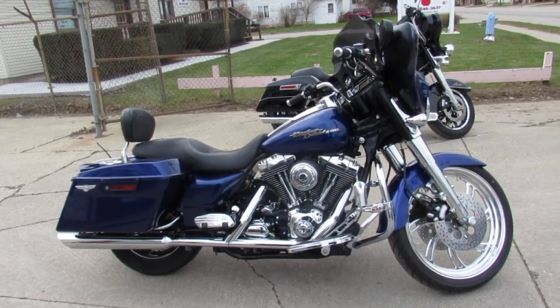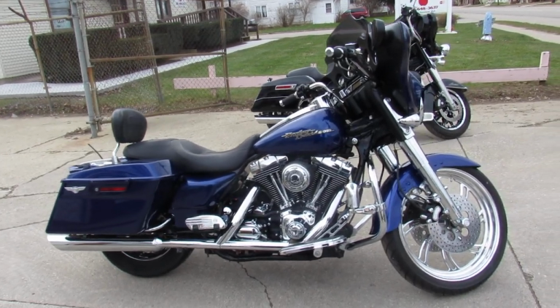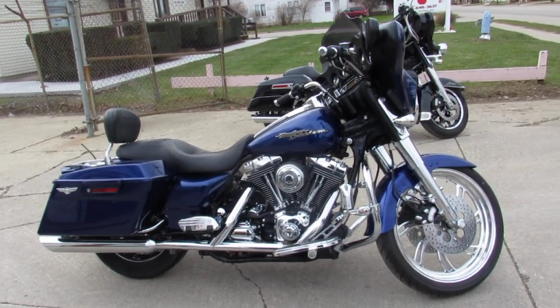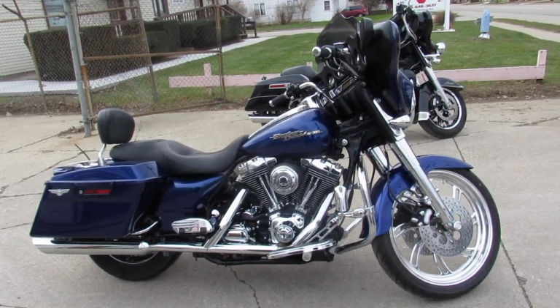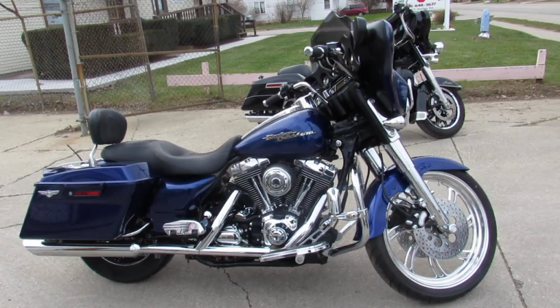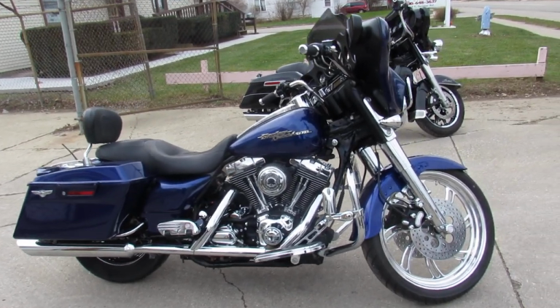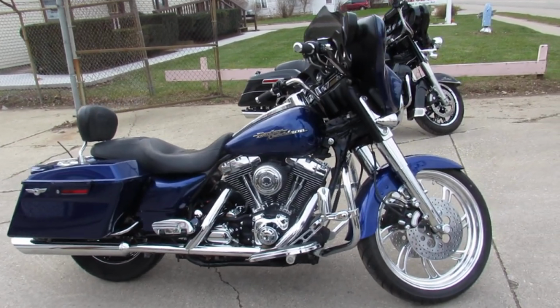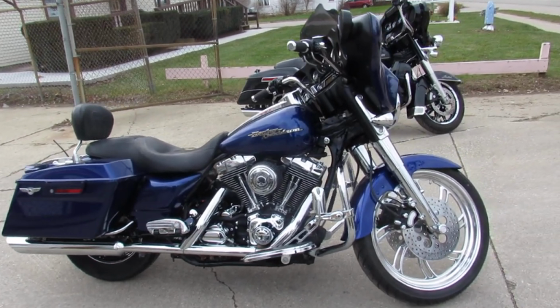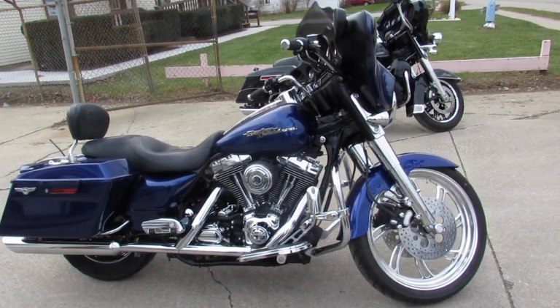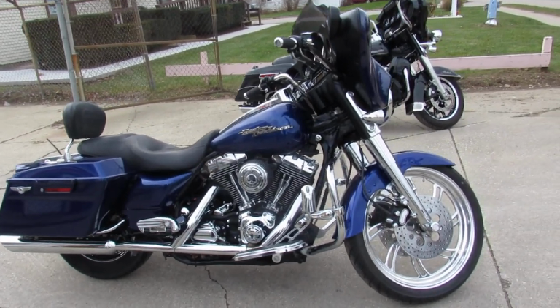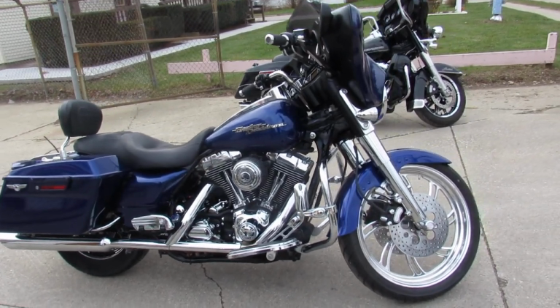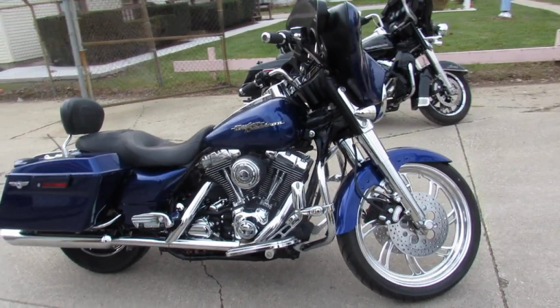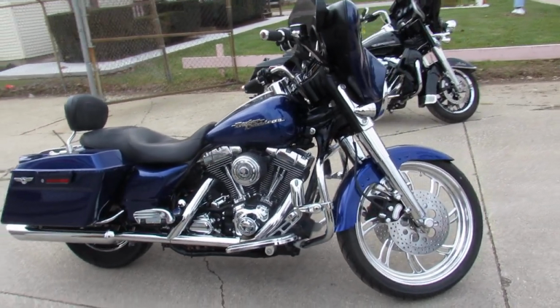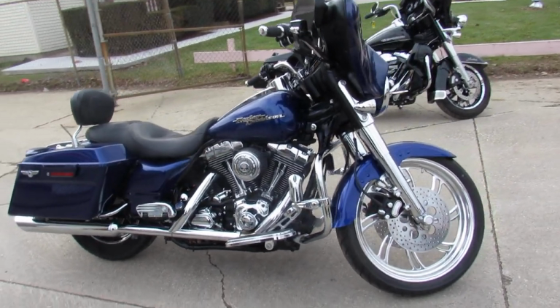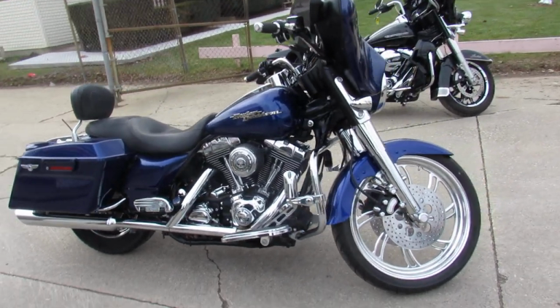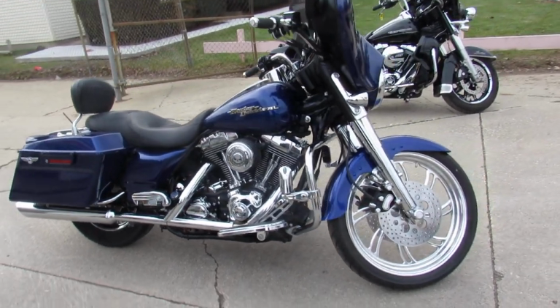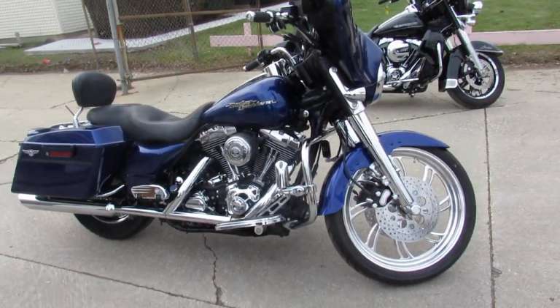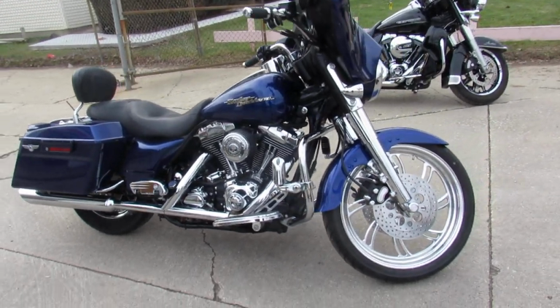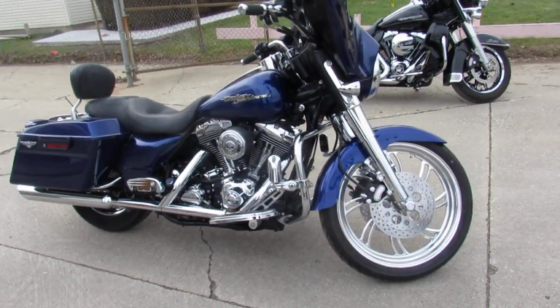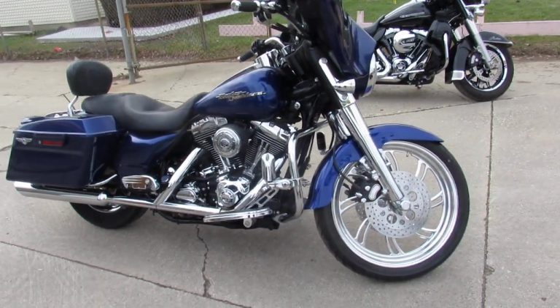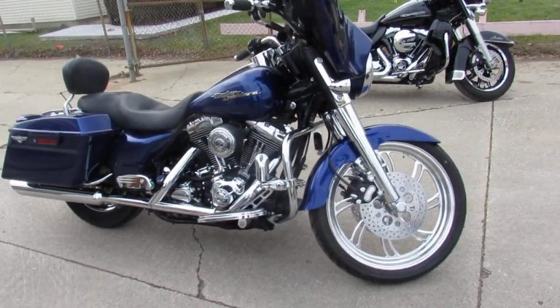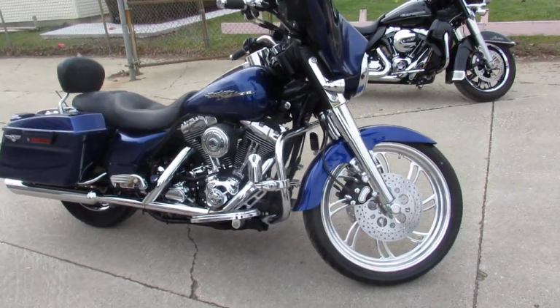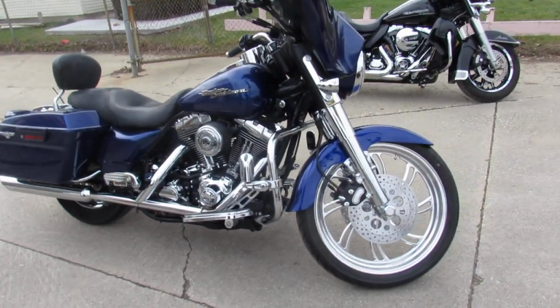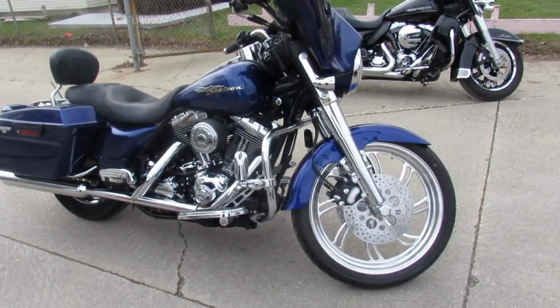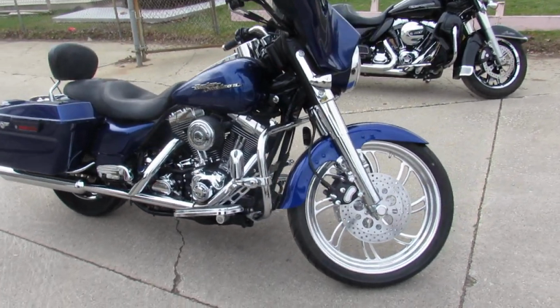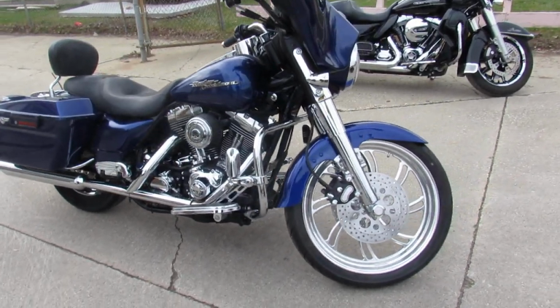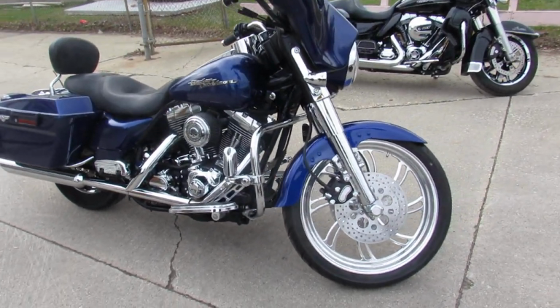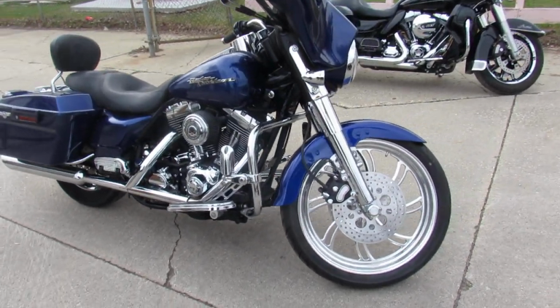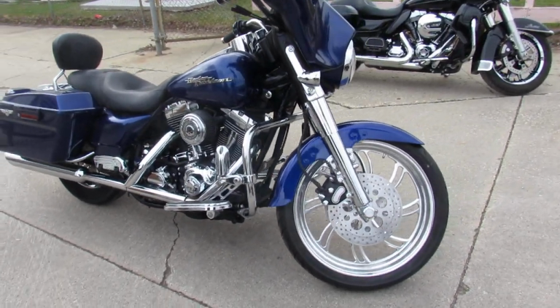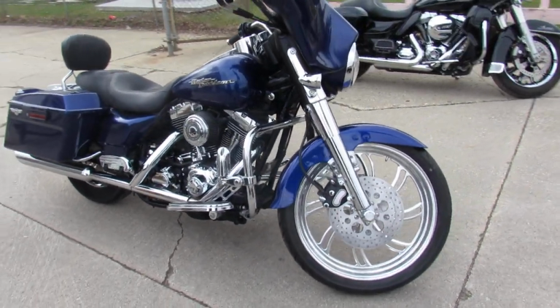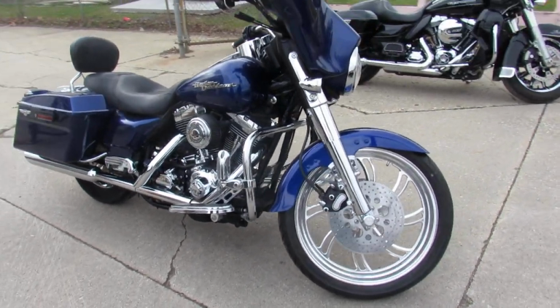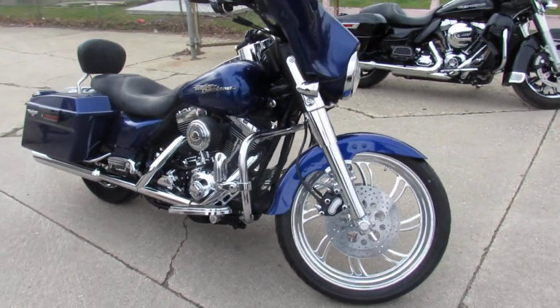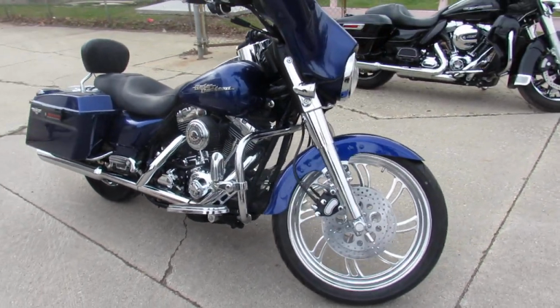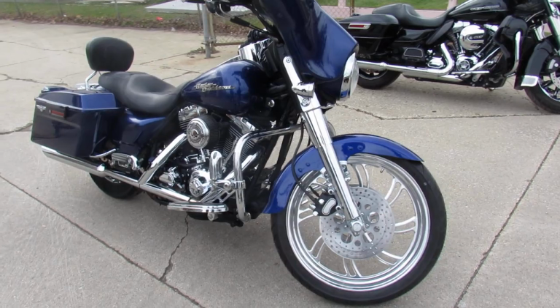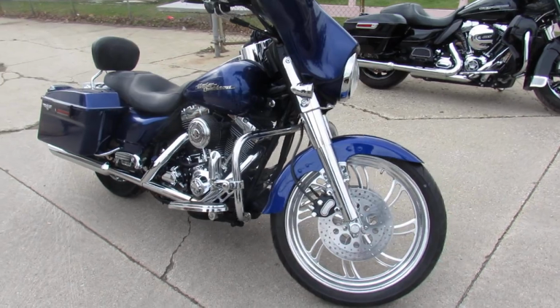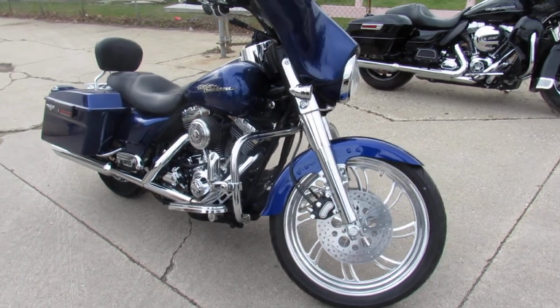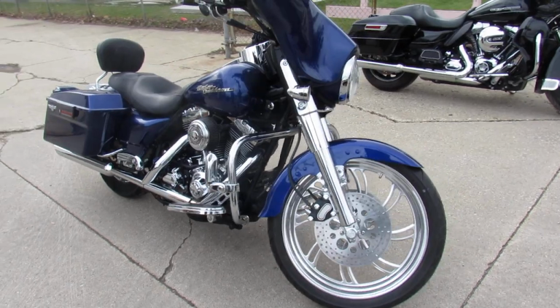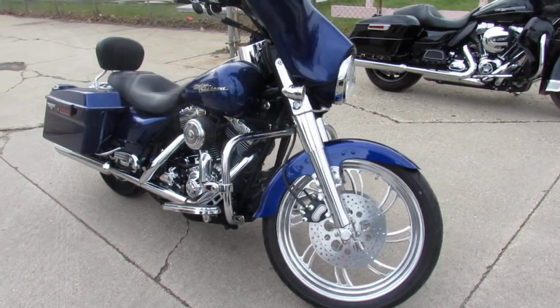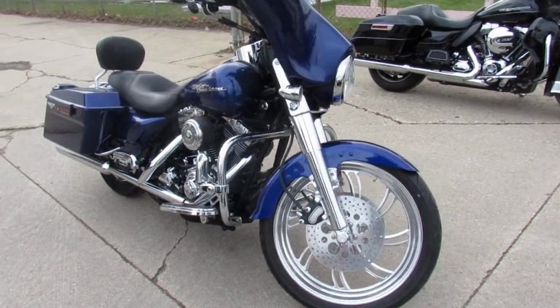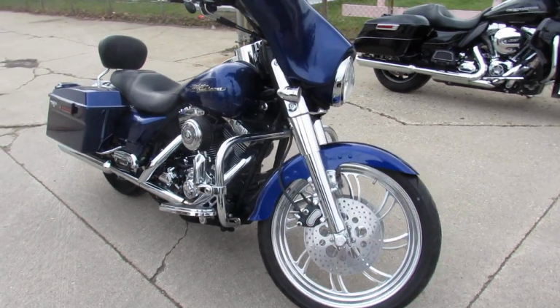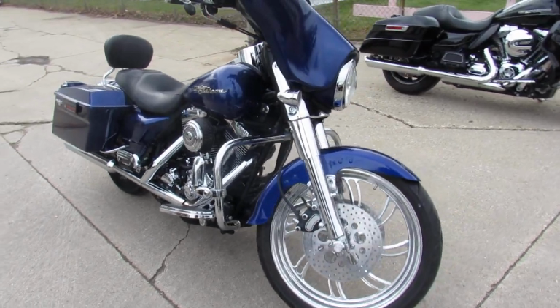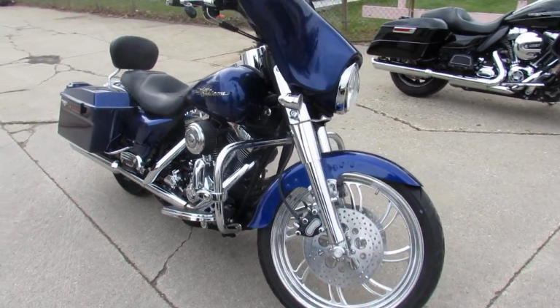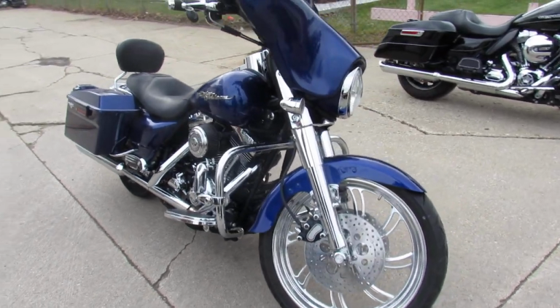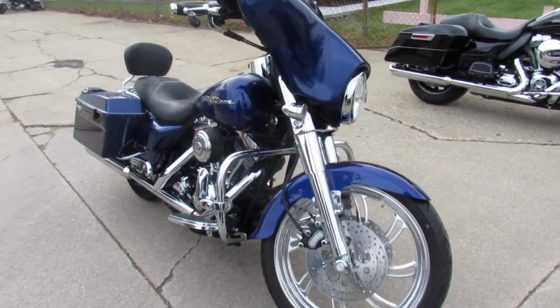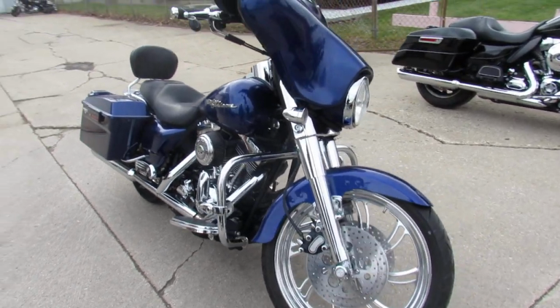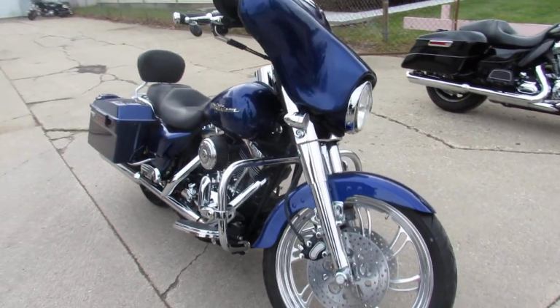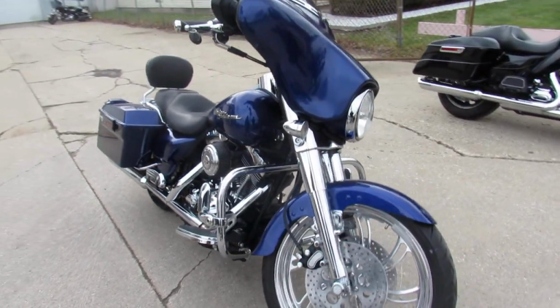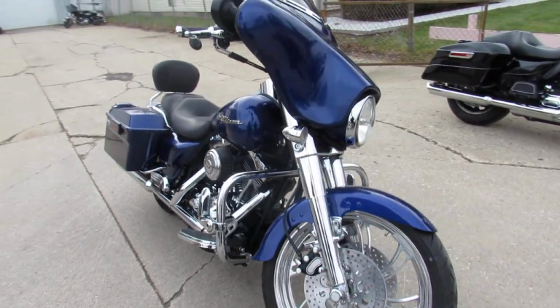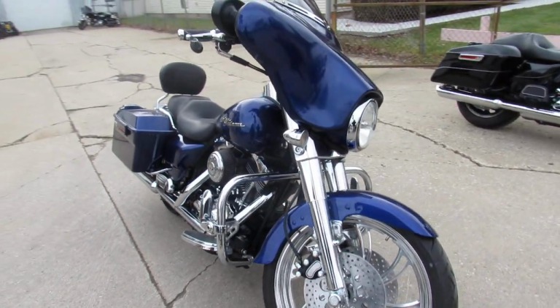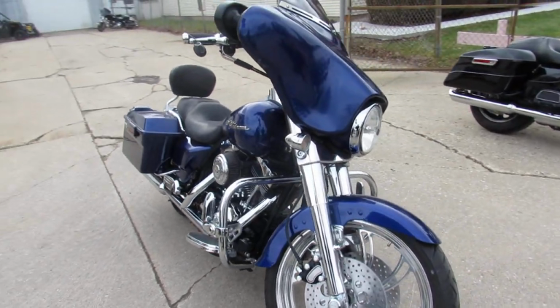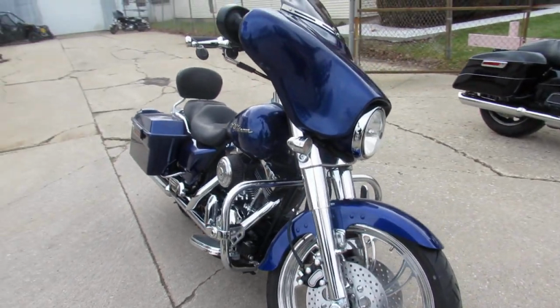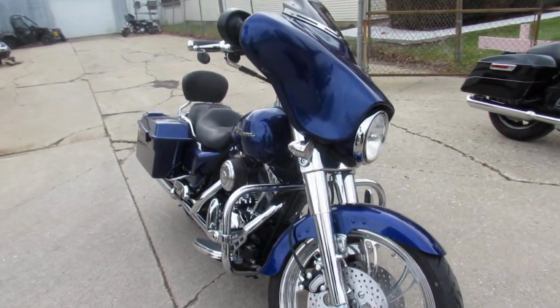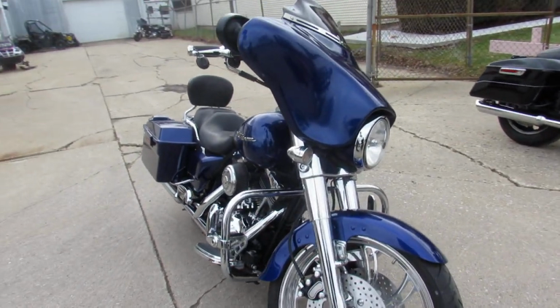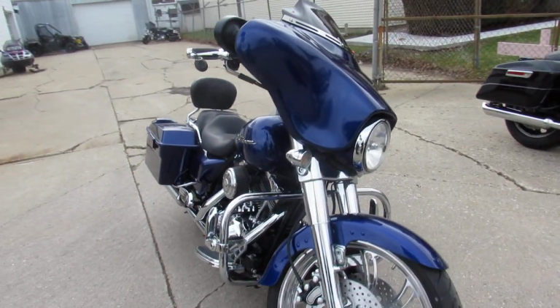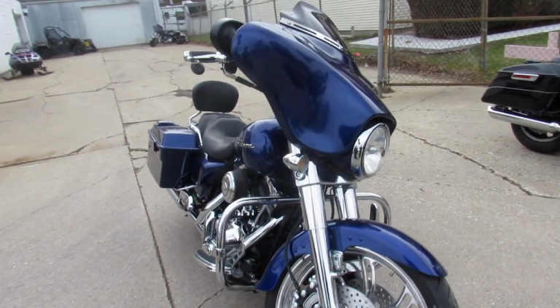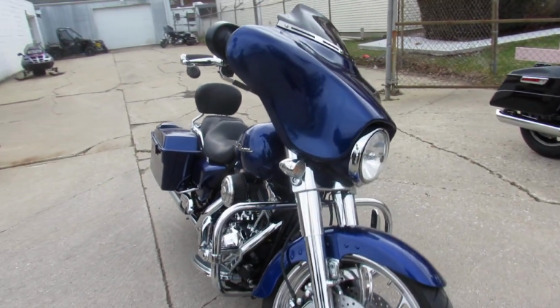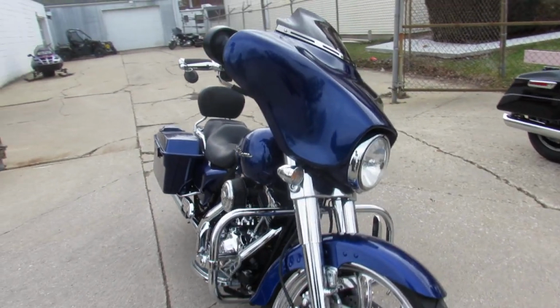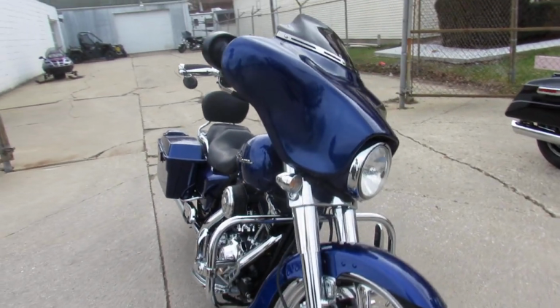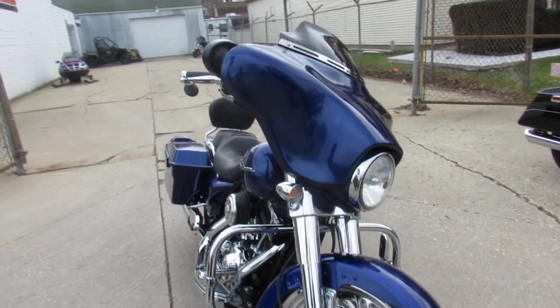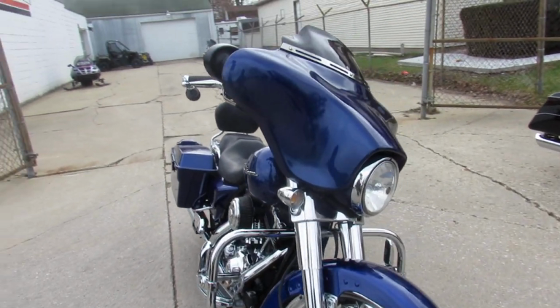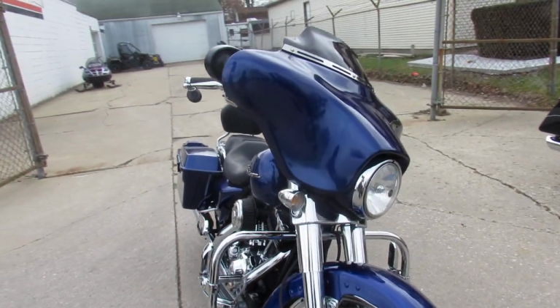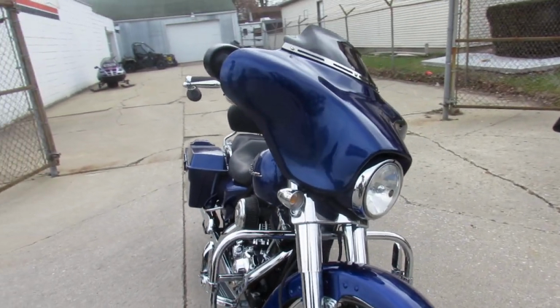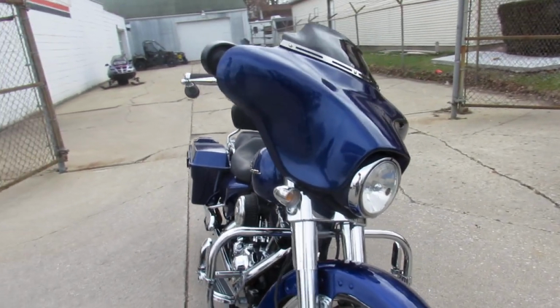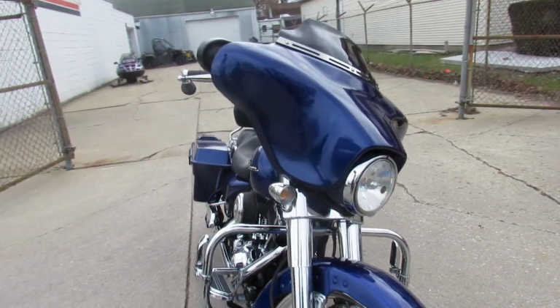Hey guys, ApprovalPowerSports.com here, doing some videos on the used Street Glides — over 60 used Street Glides to choose from.